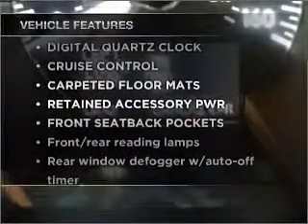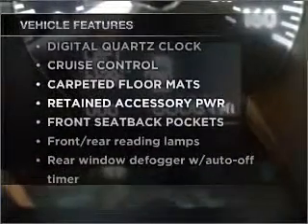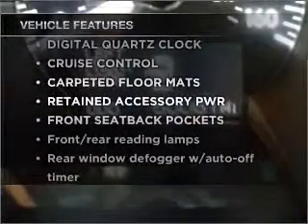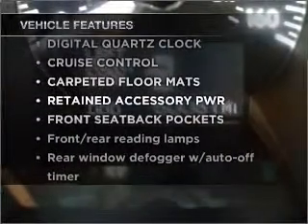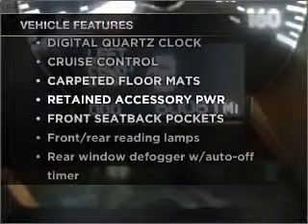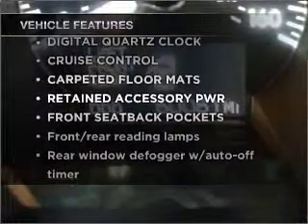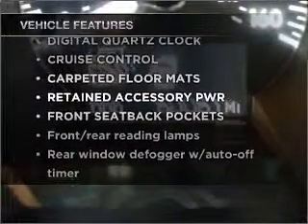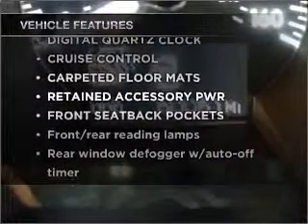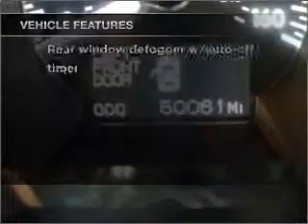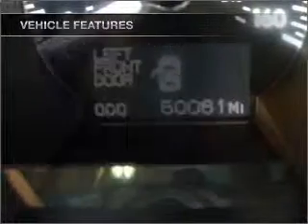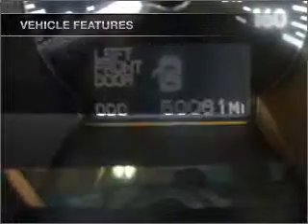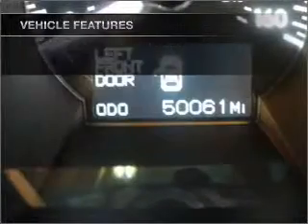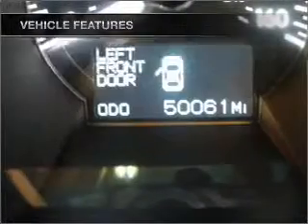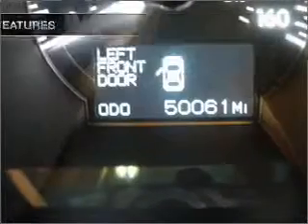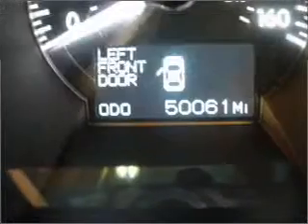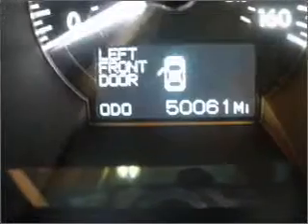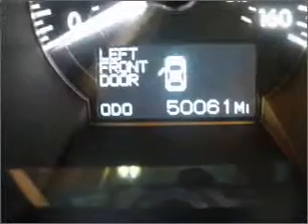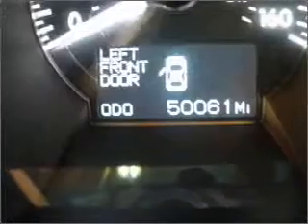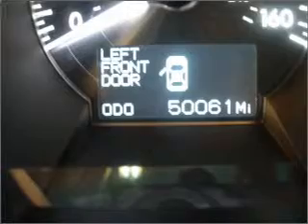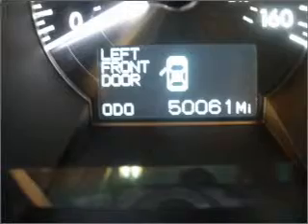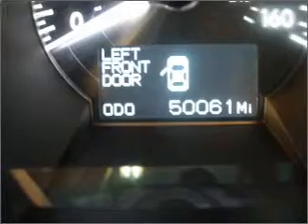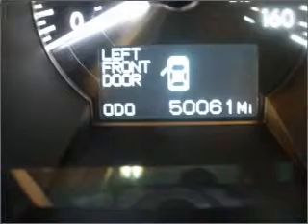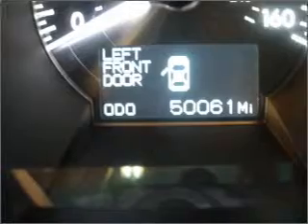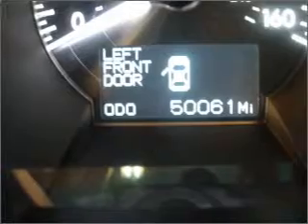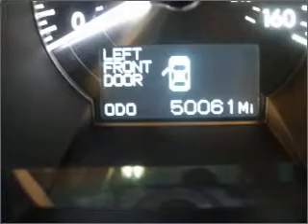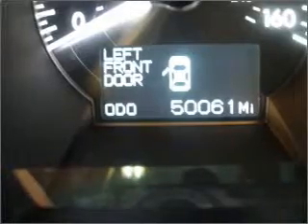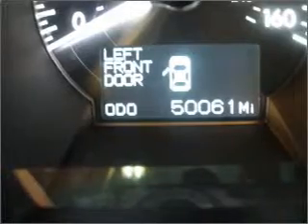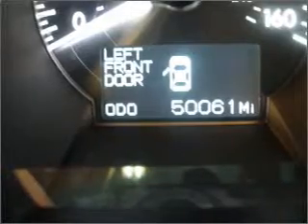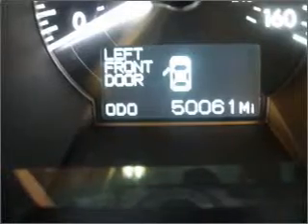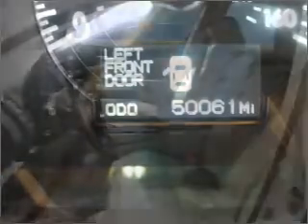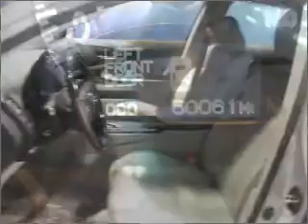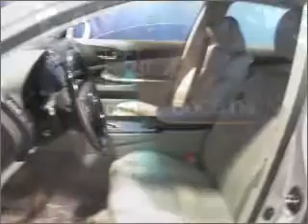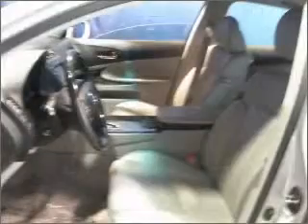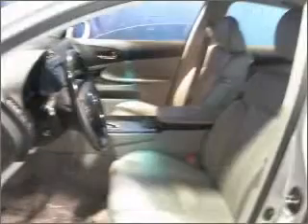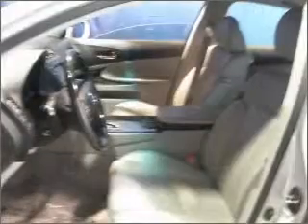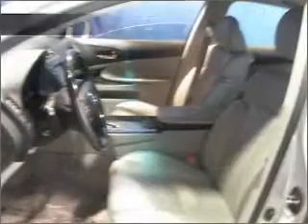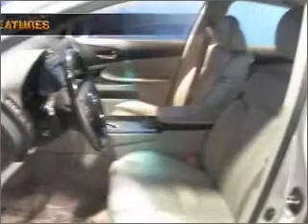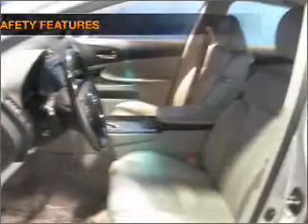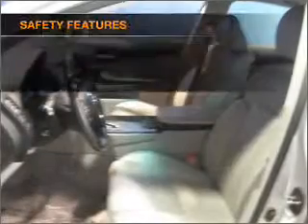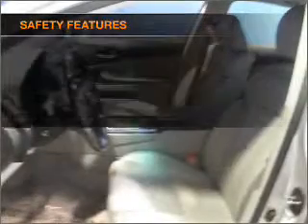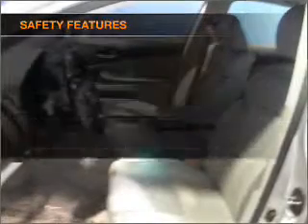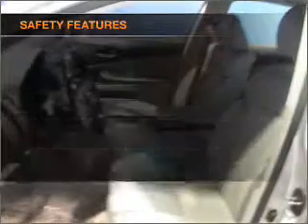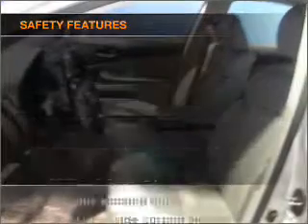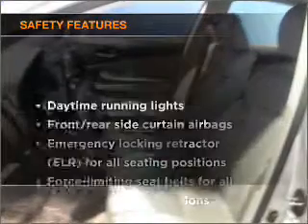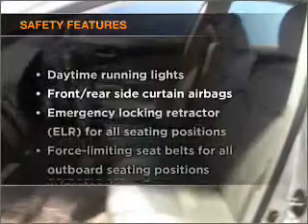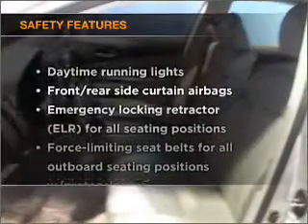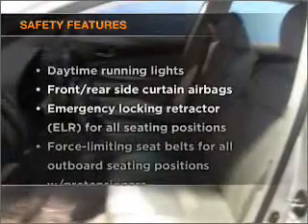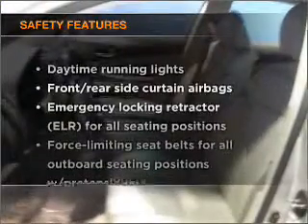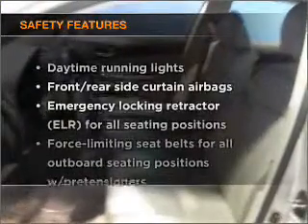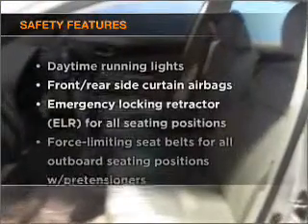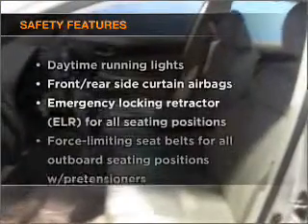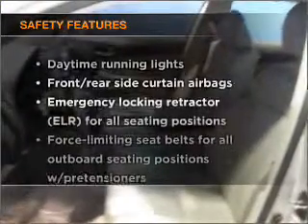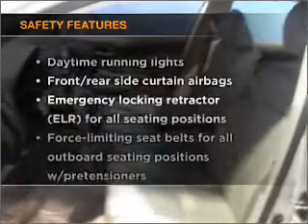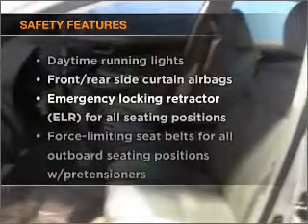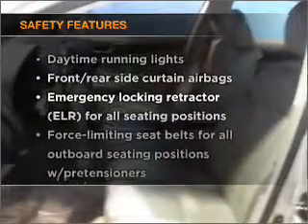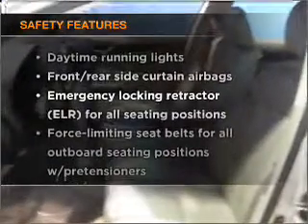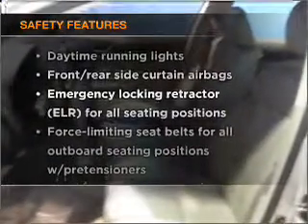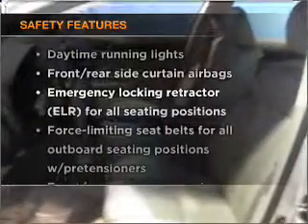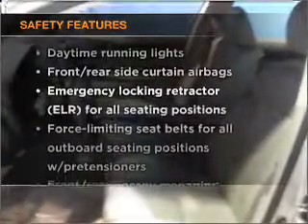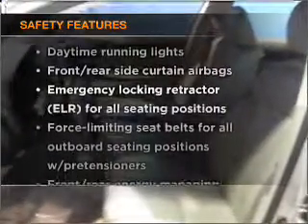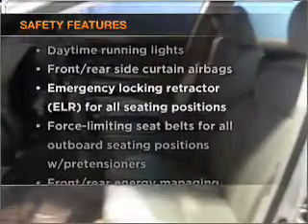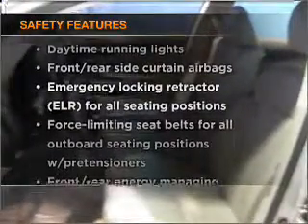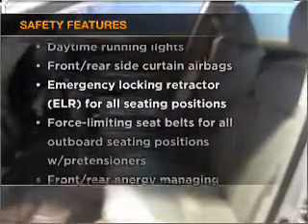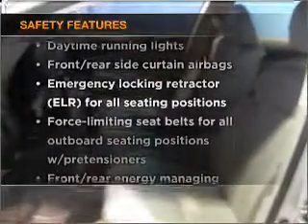Power door locks, power windows, power steering, and cruise control. For your peace of mind, the following safety equipment is included.